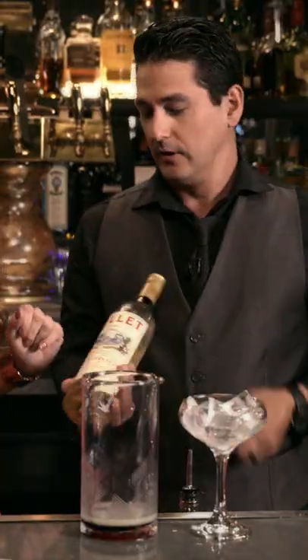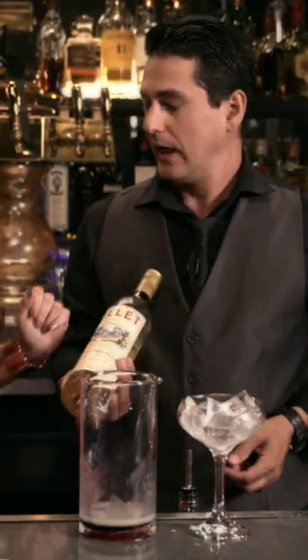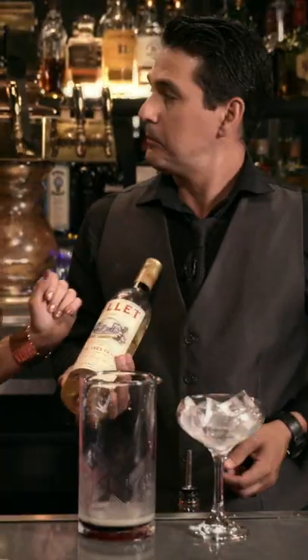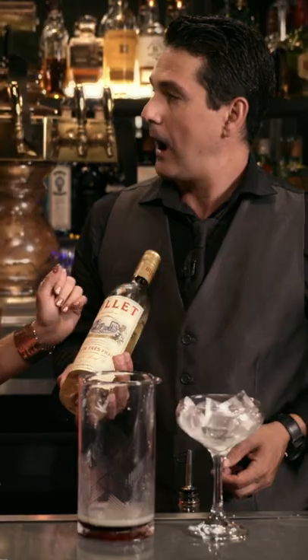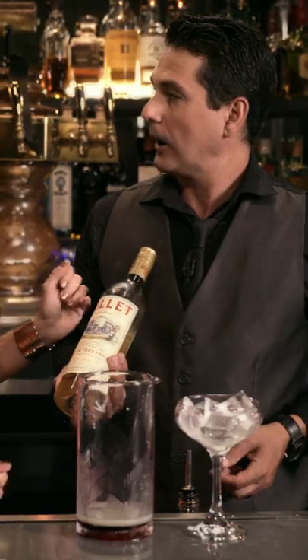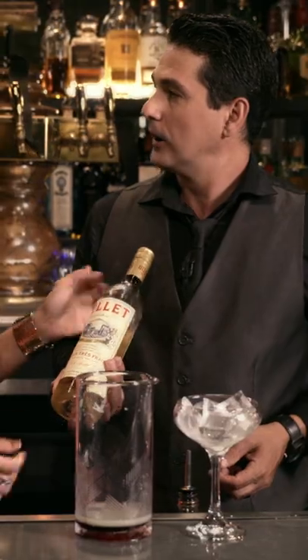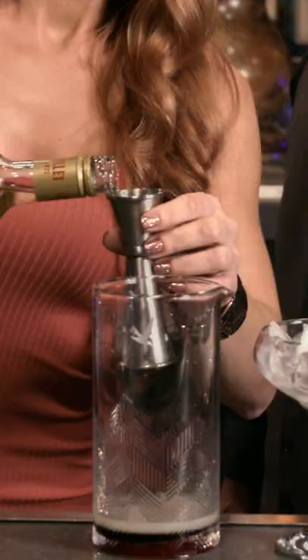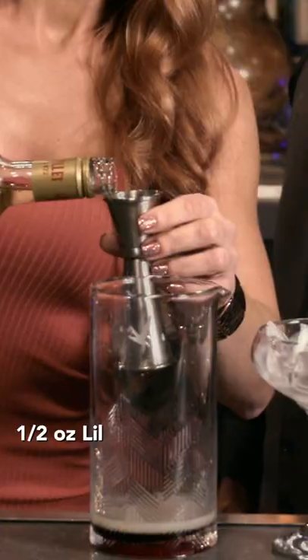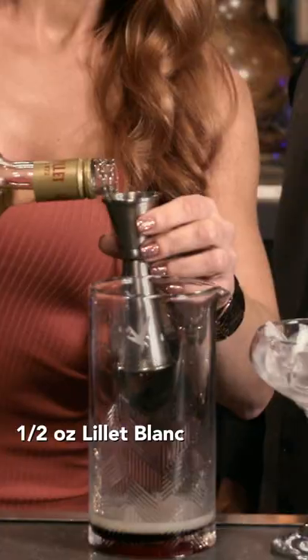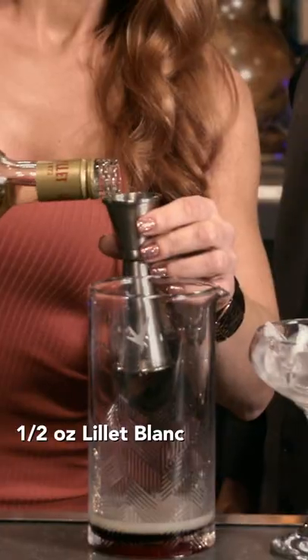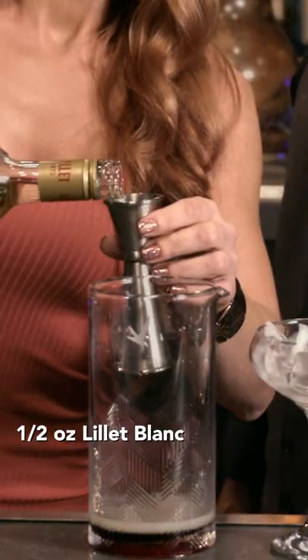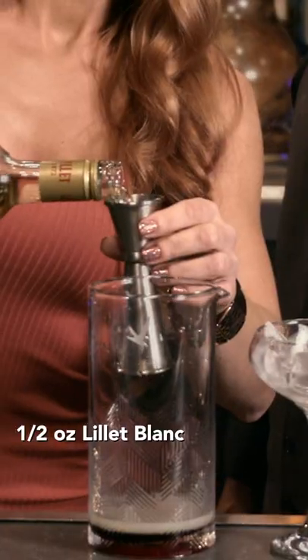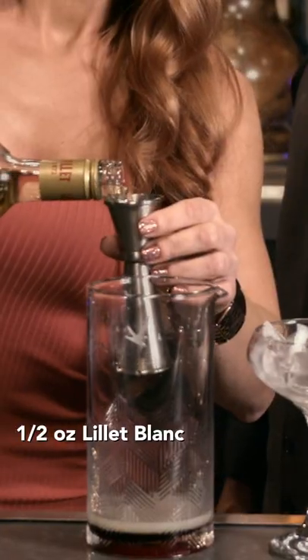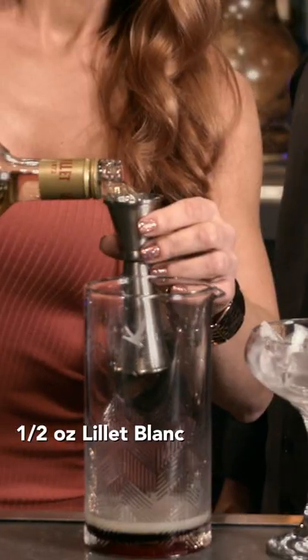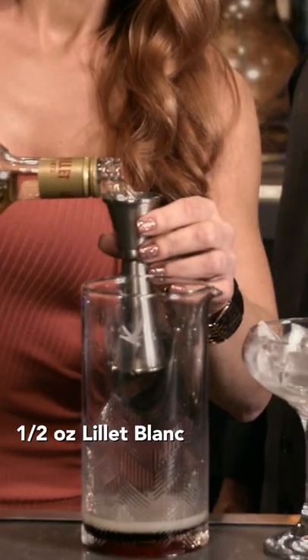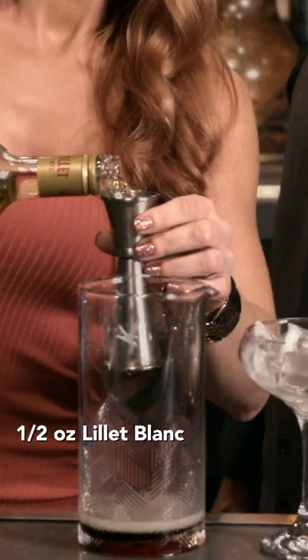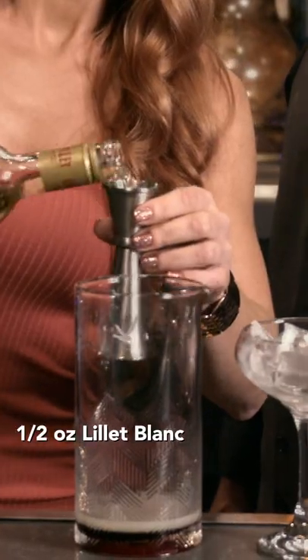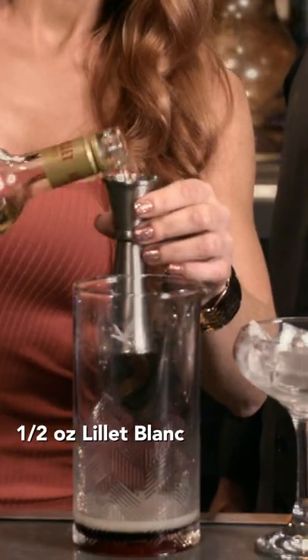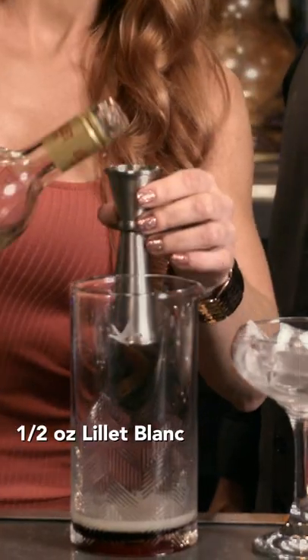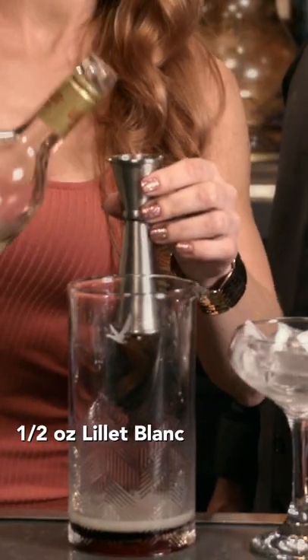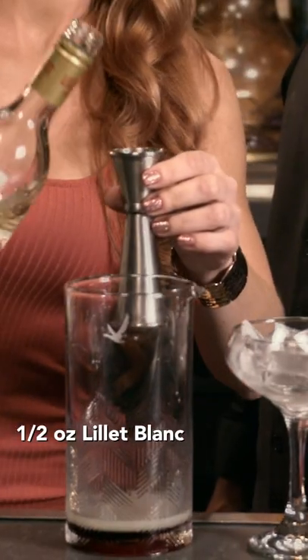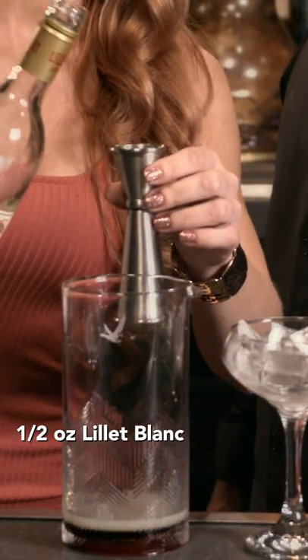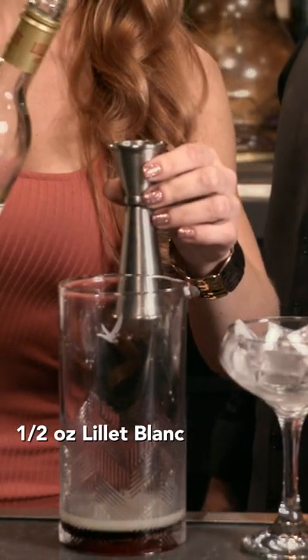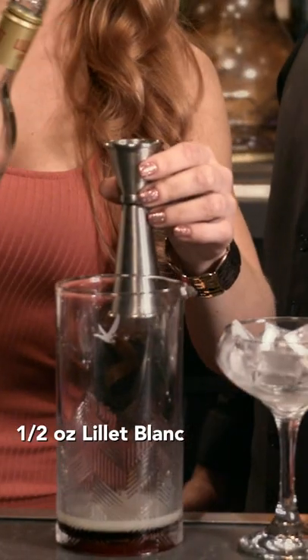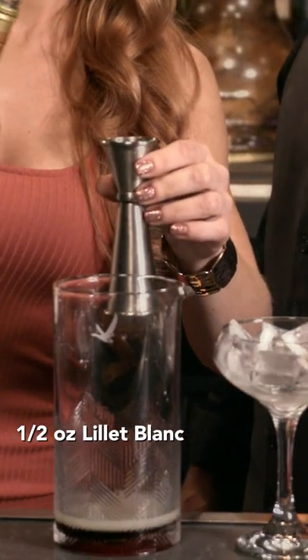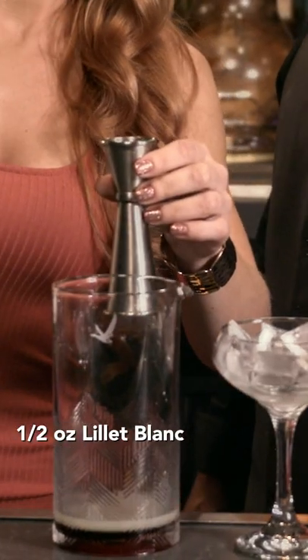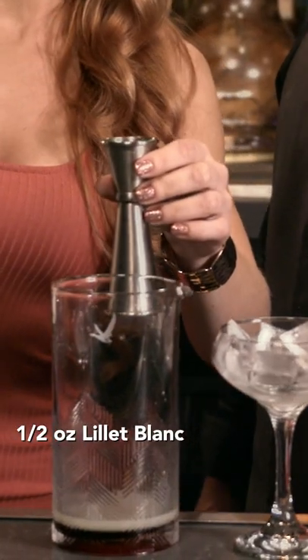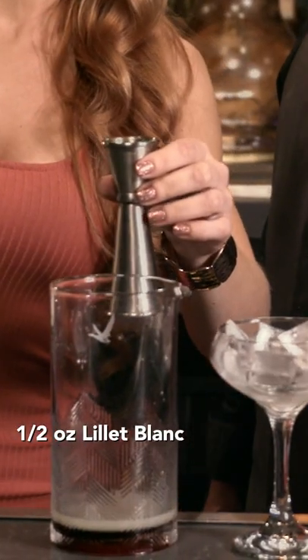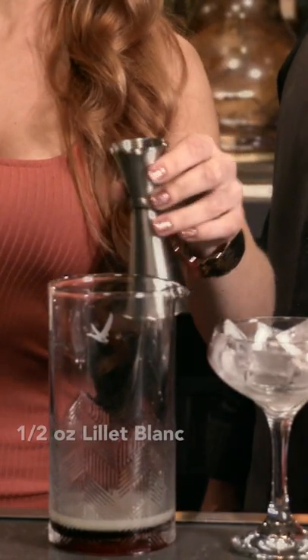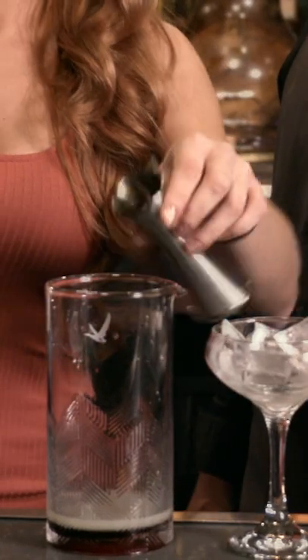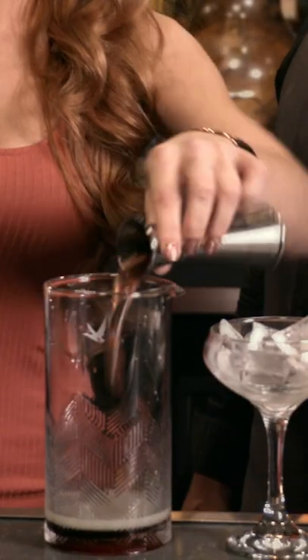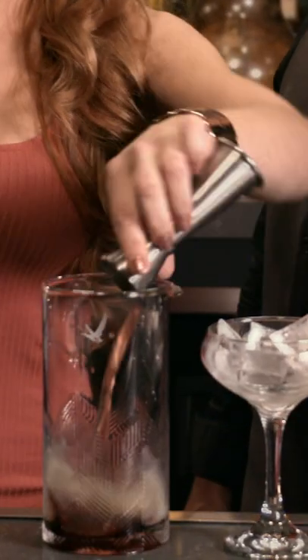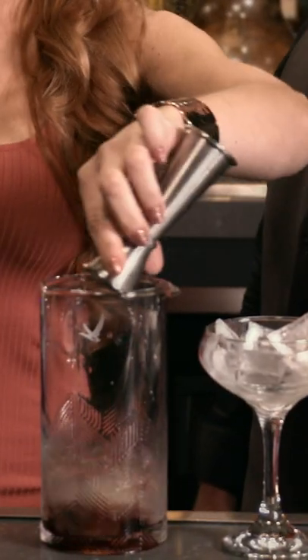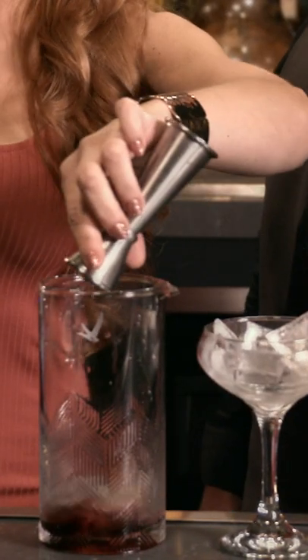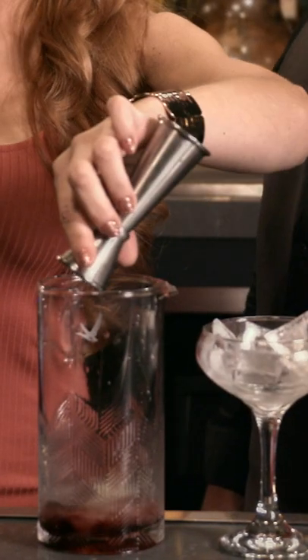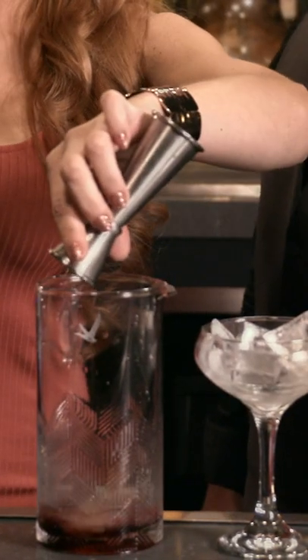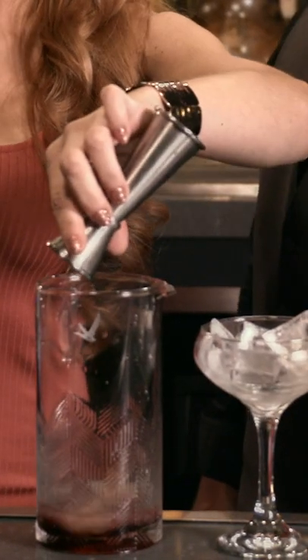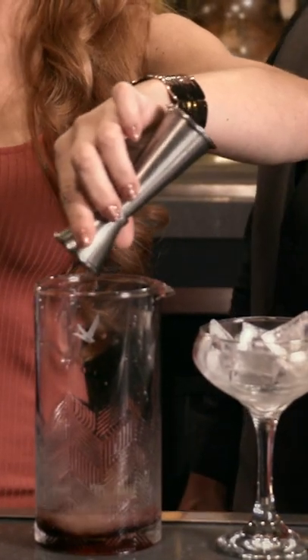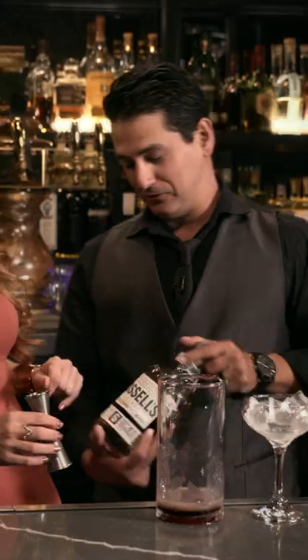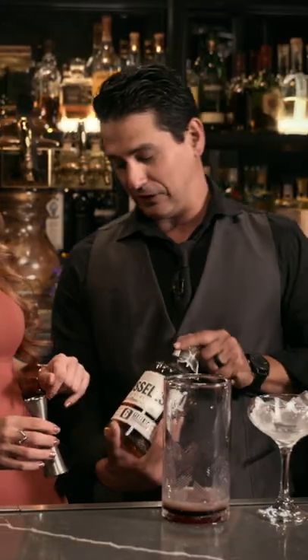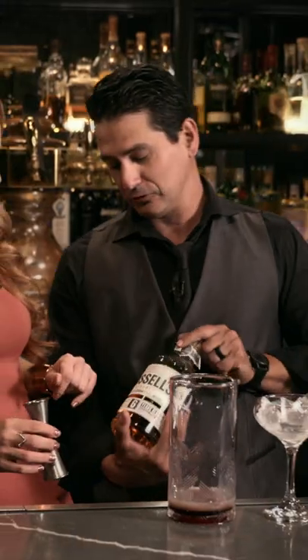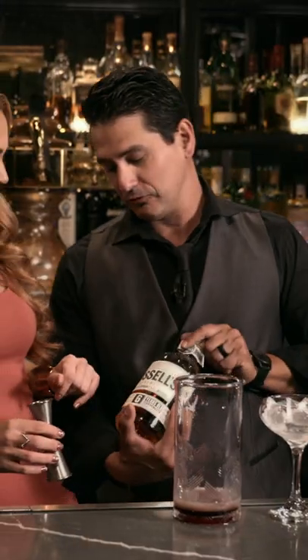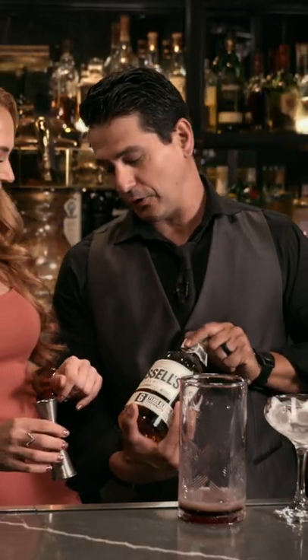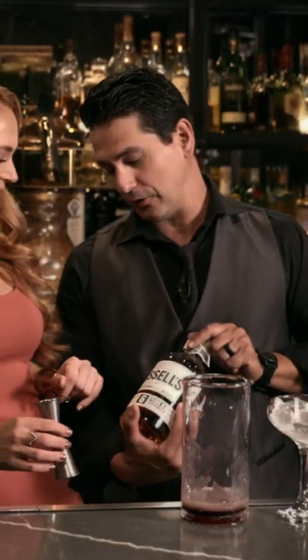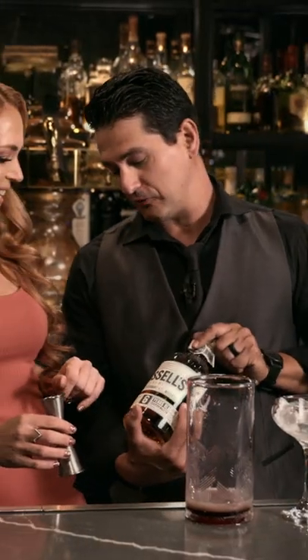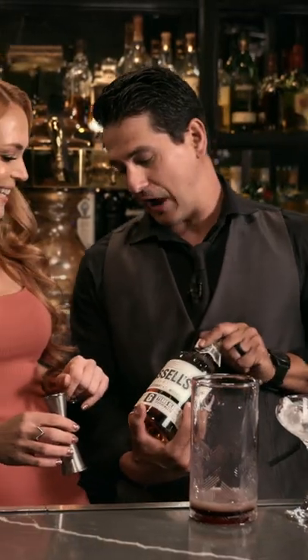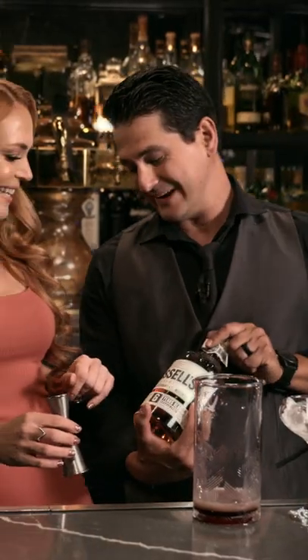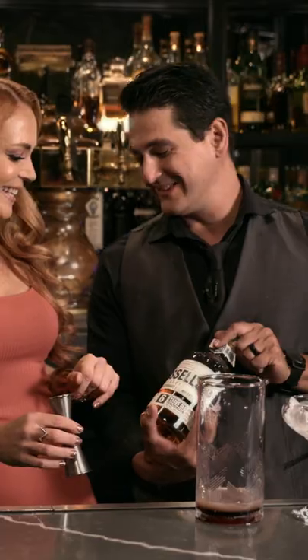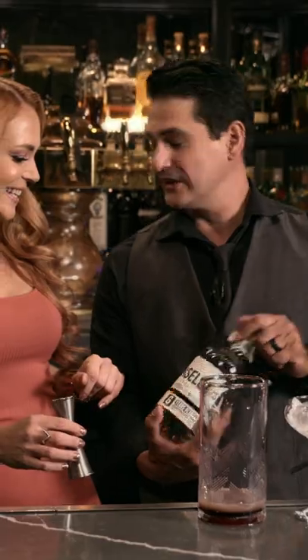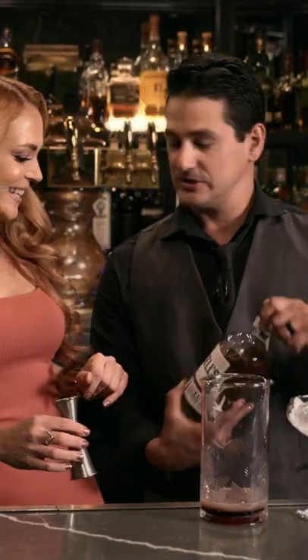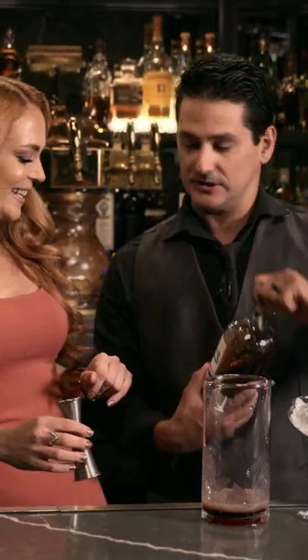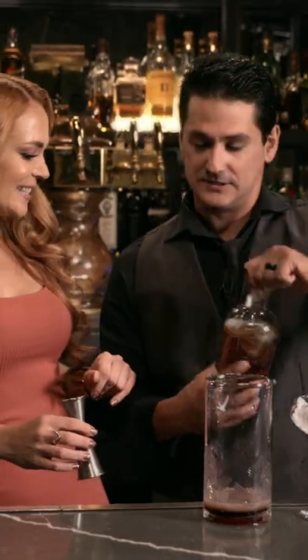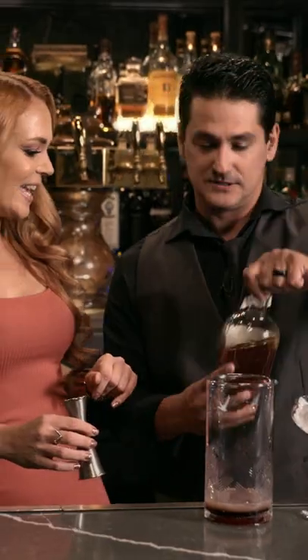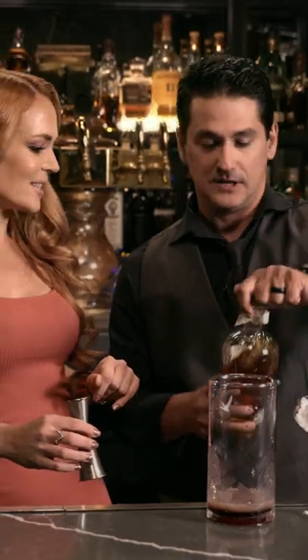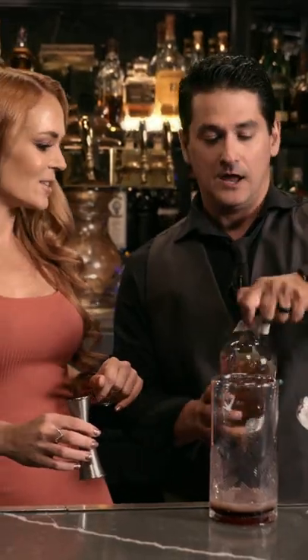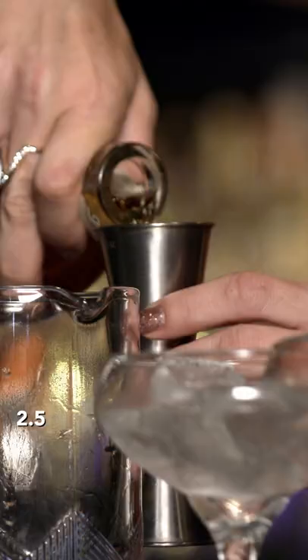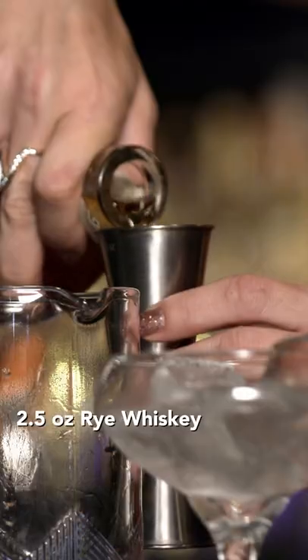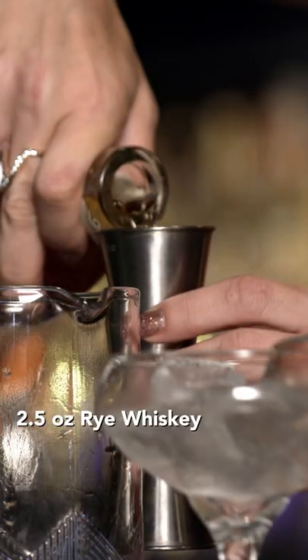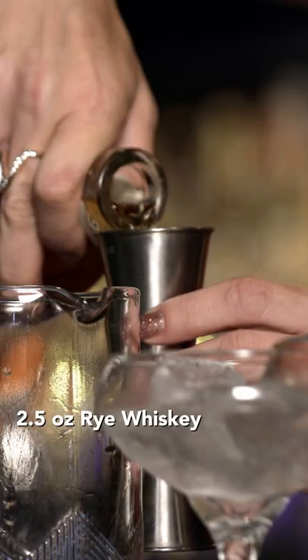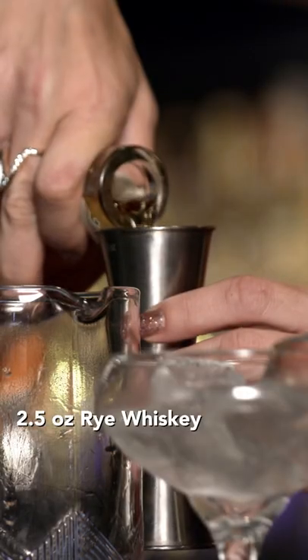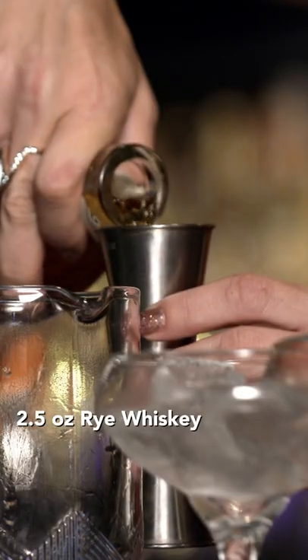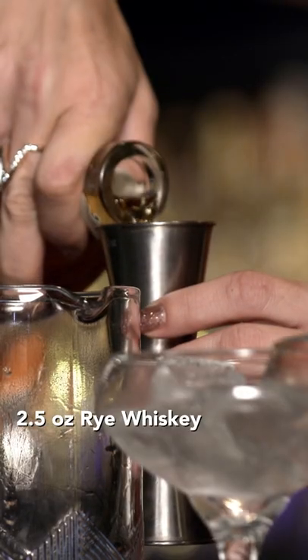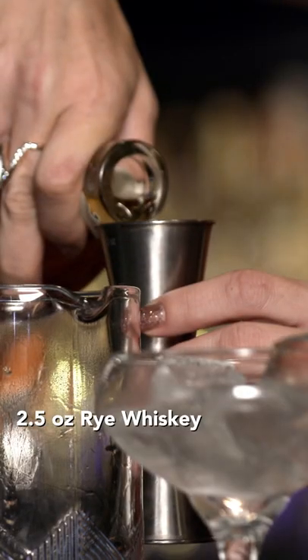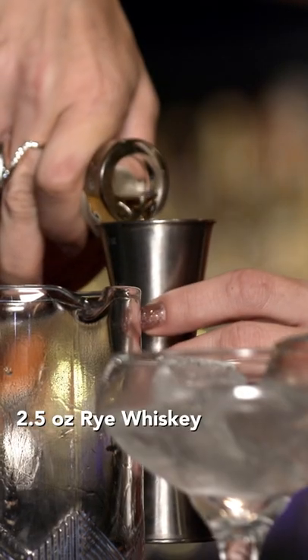Le Bon — French aperitif. And we're going to do a half-ounce of that. Interesting. We're going to use the Russell Reserve Rye. Delicious. Two and a half ounces.